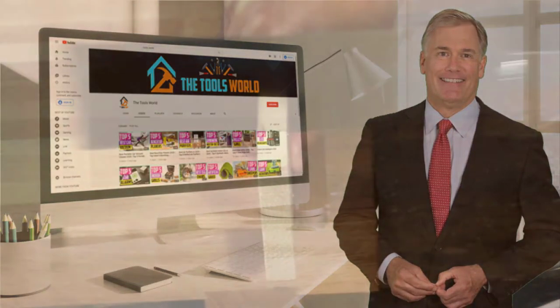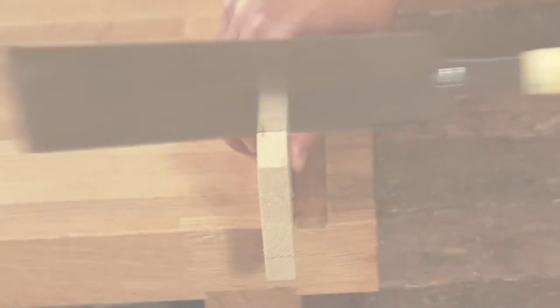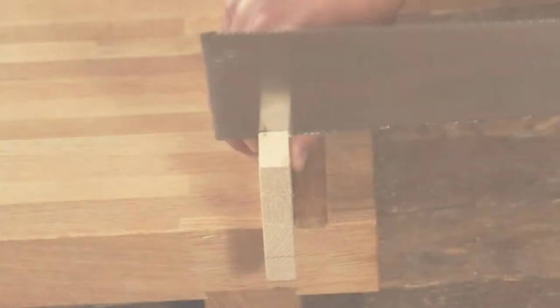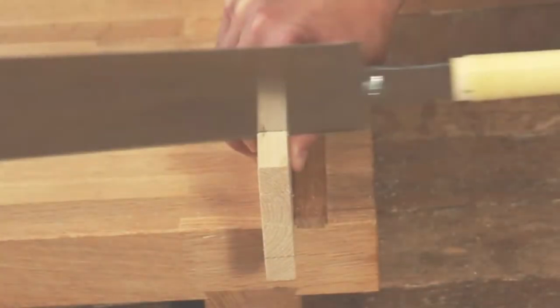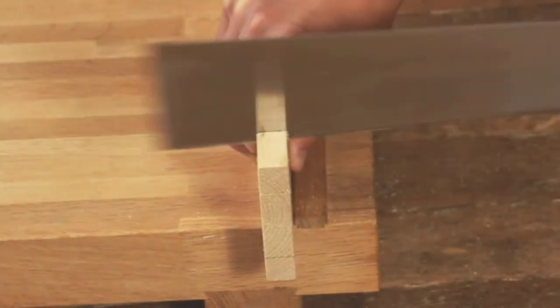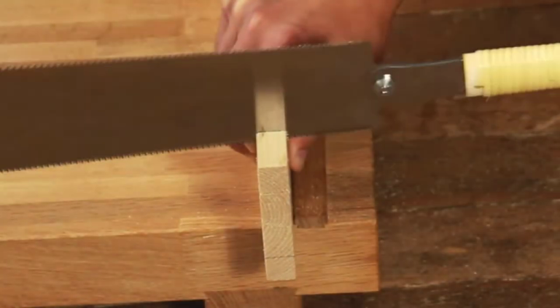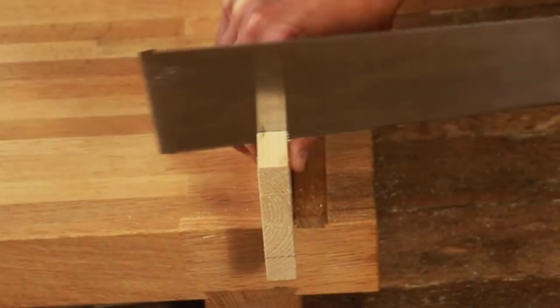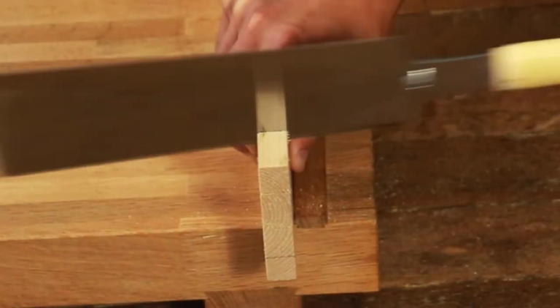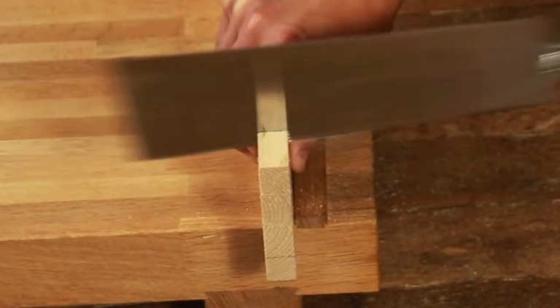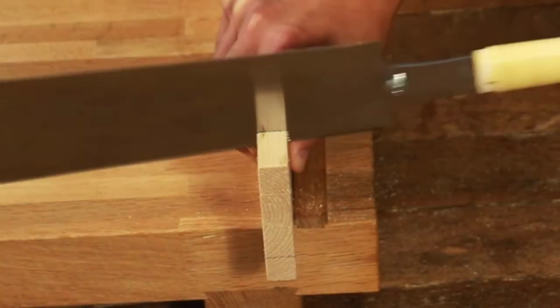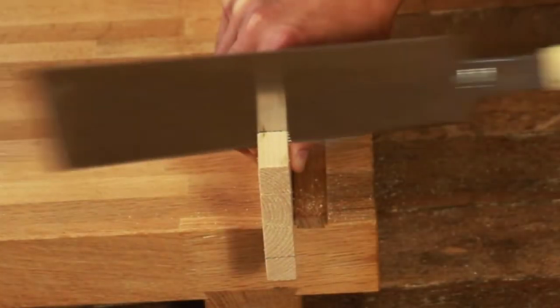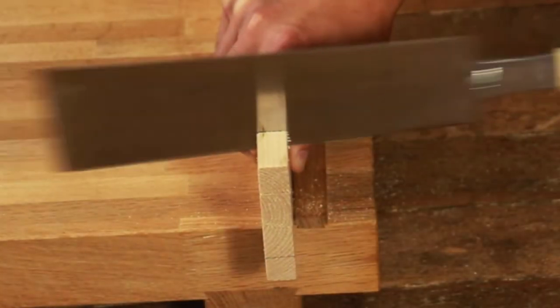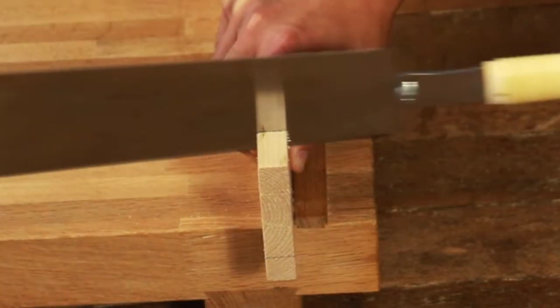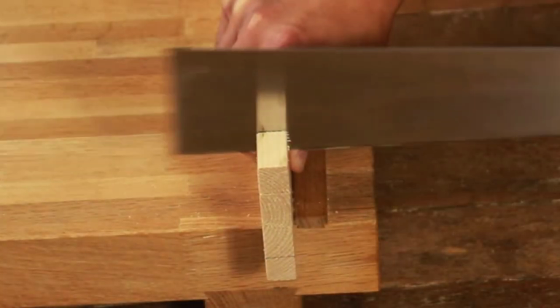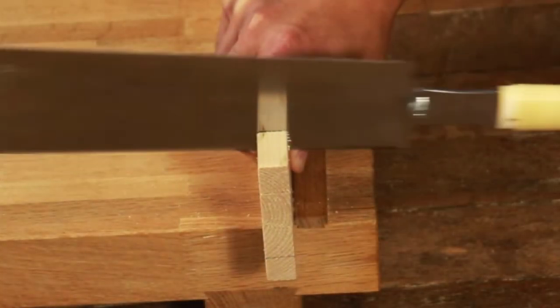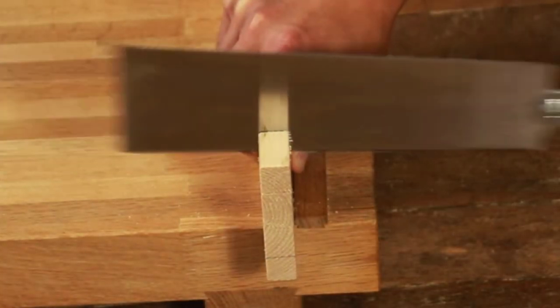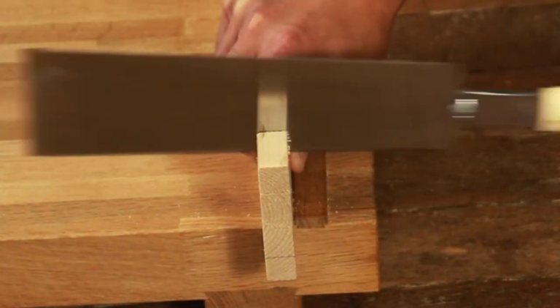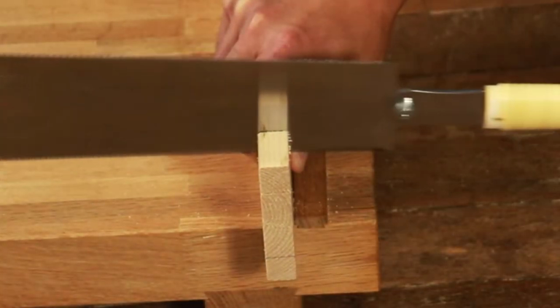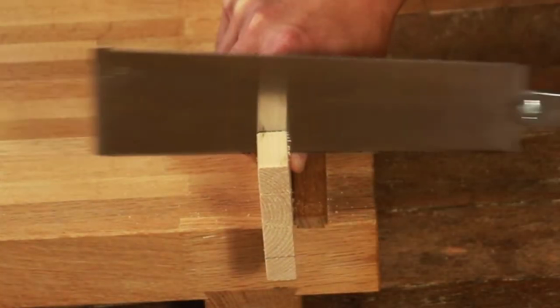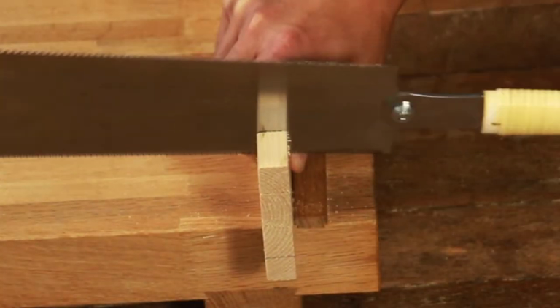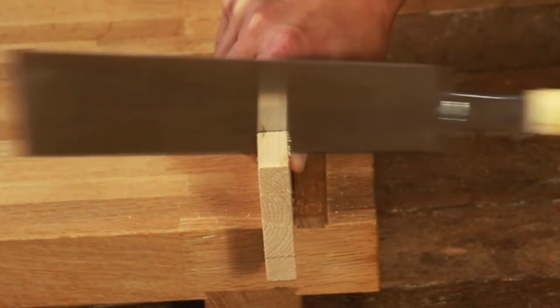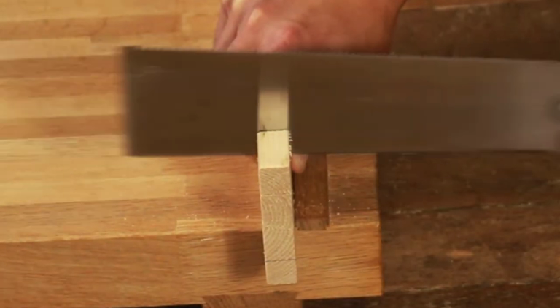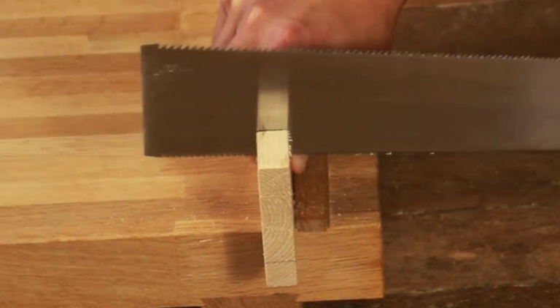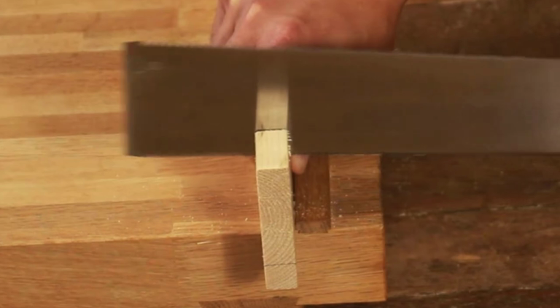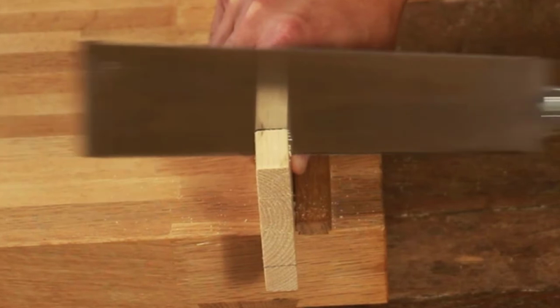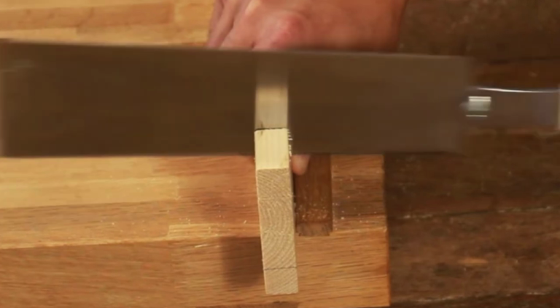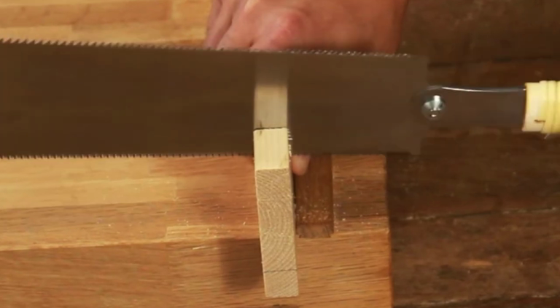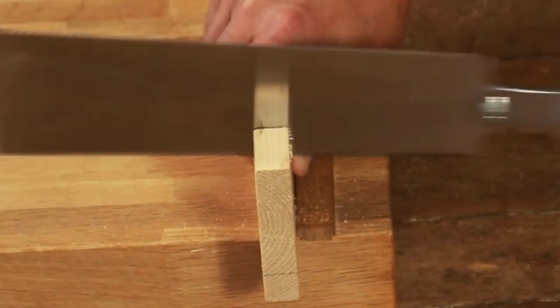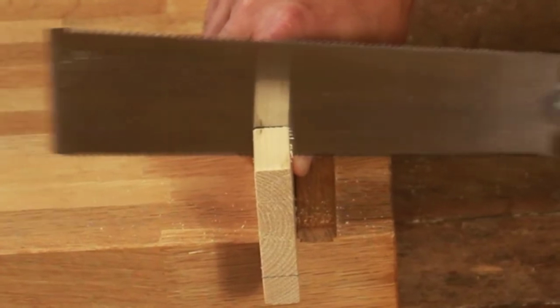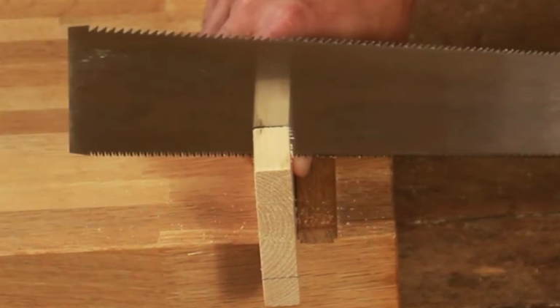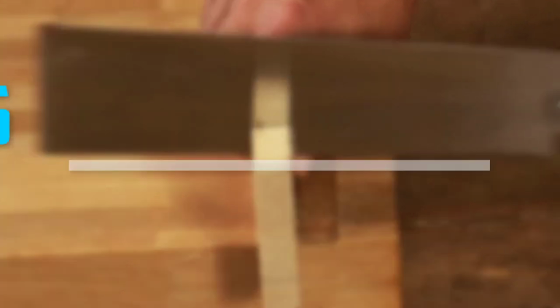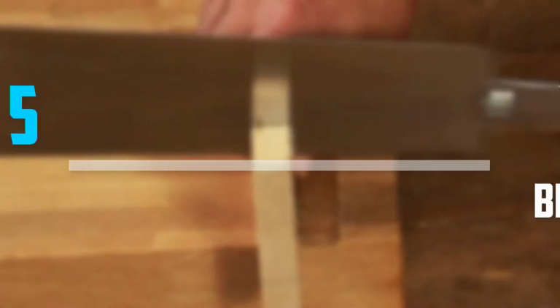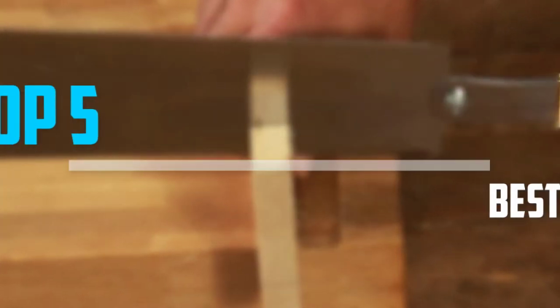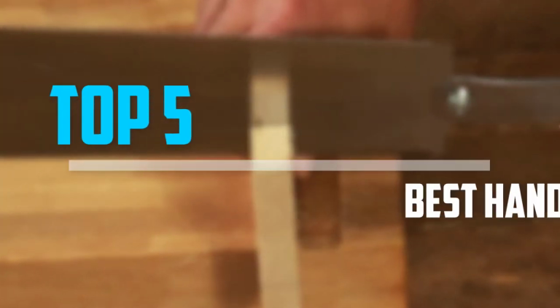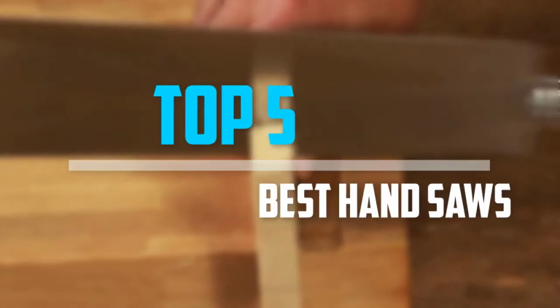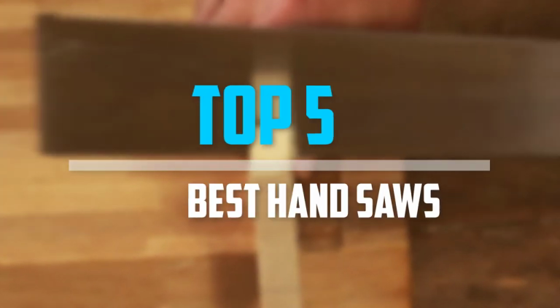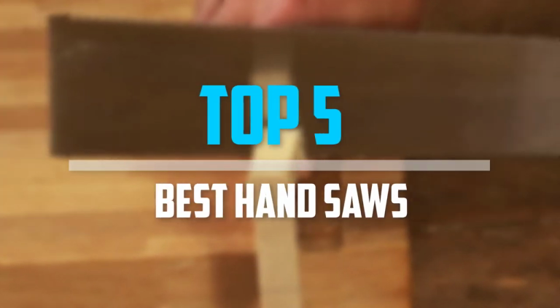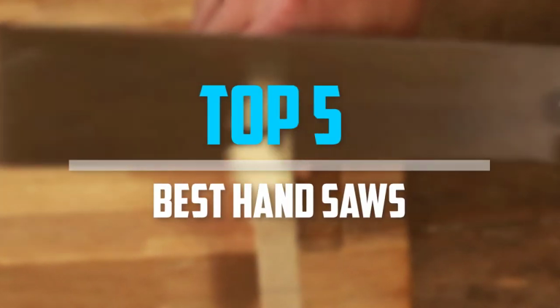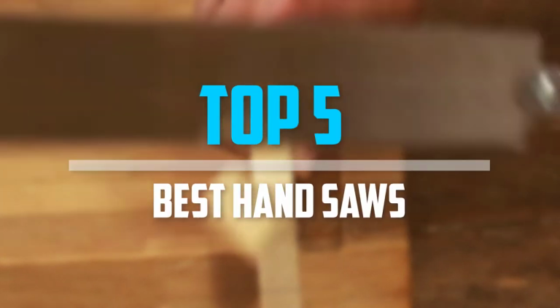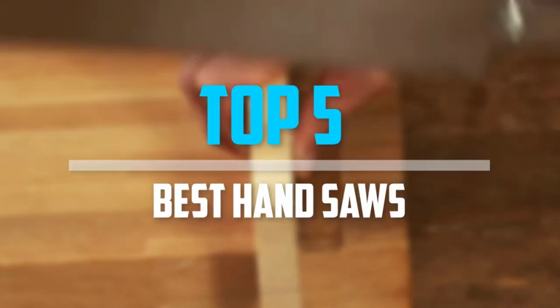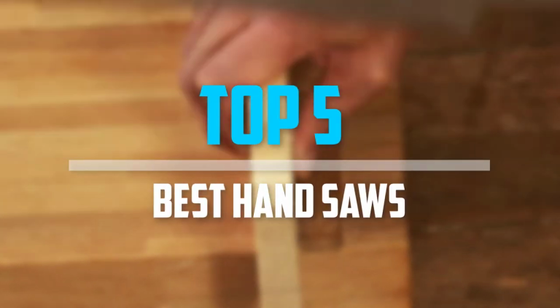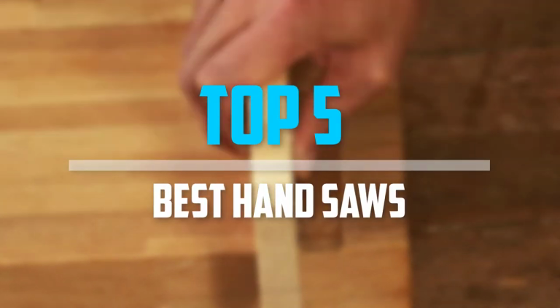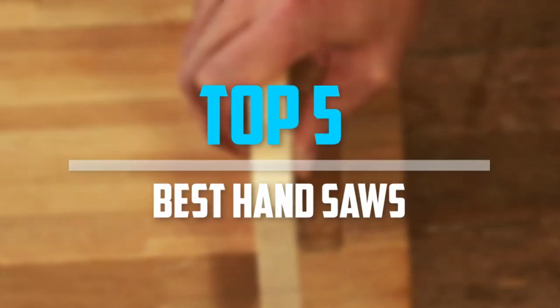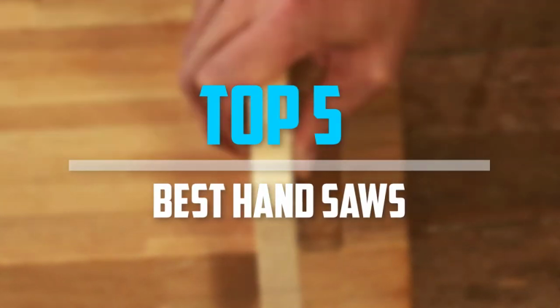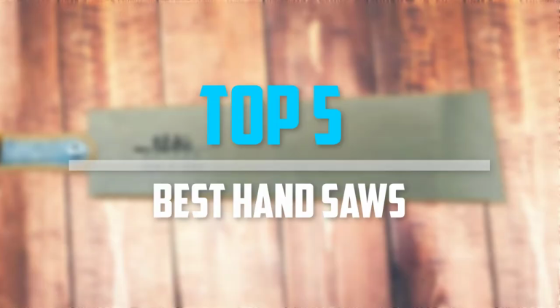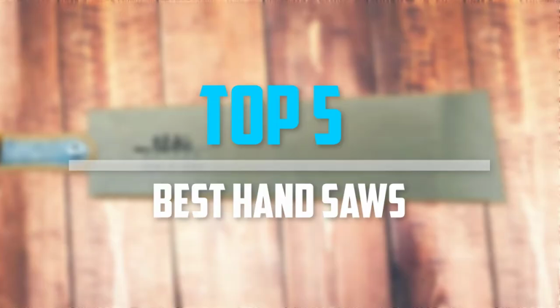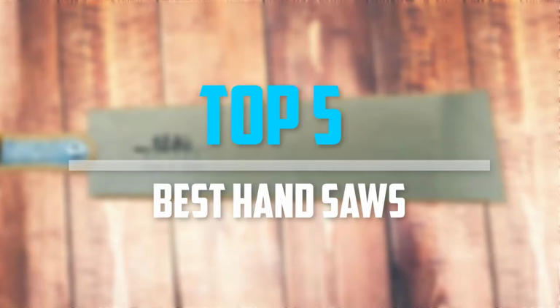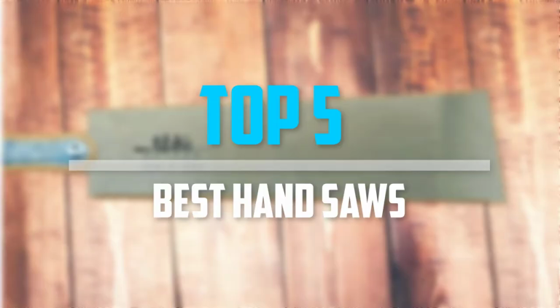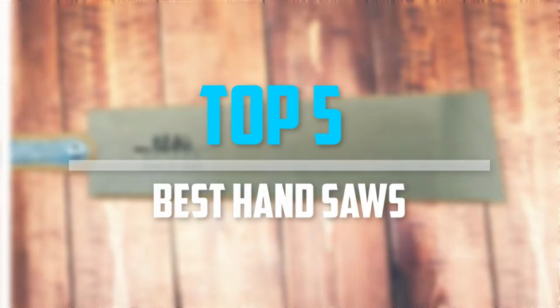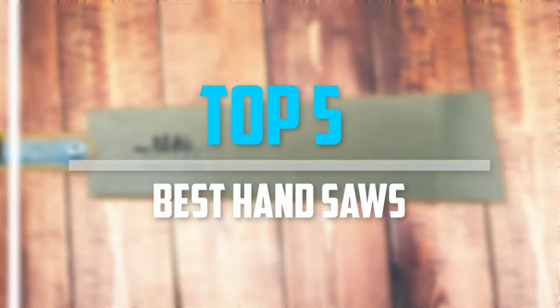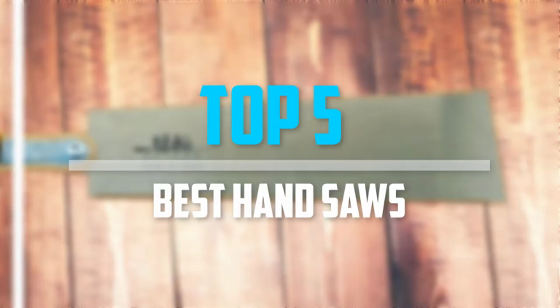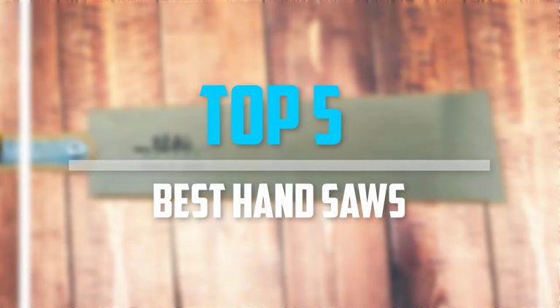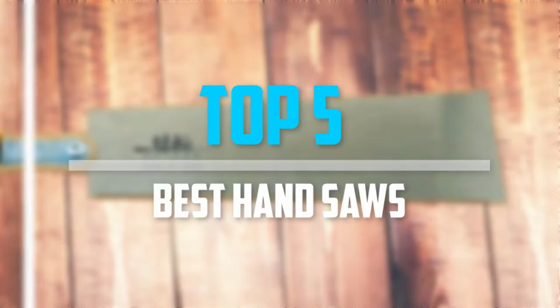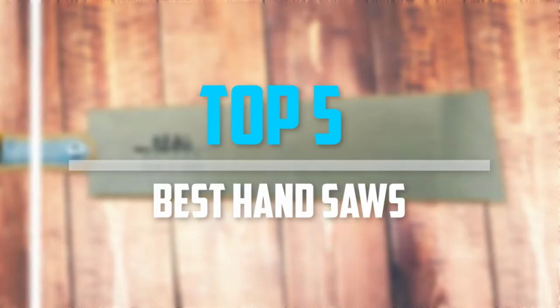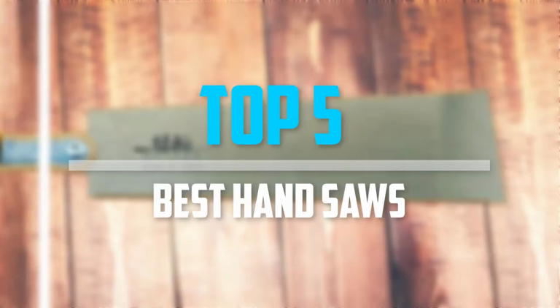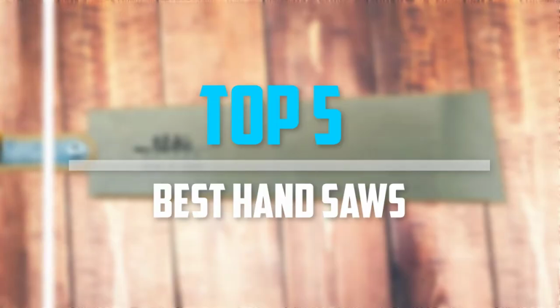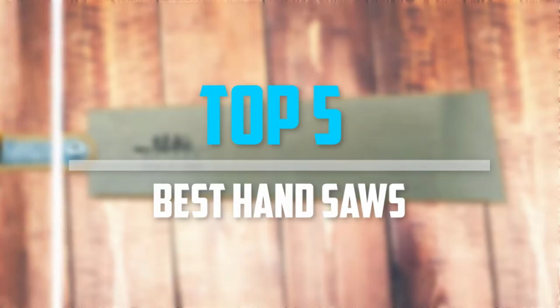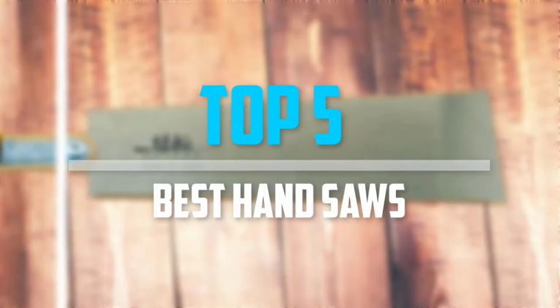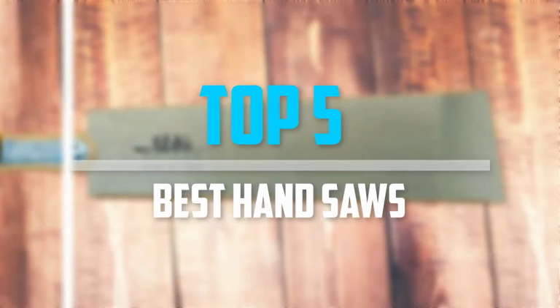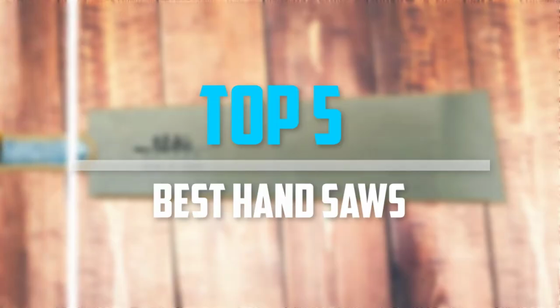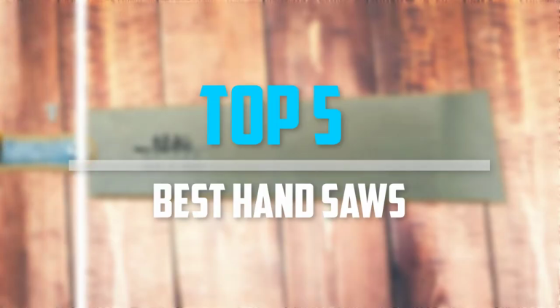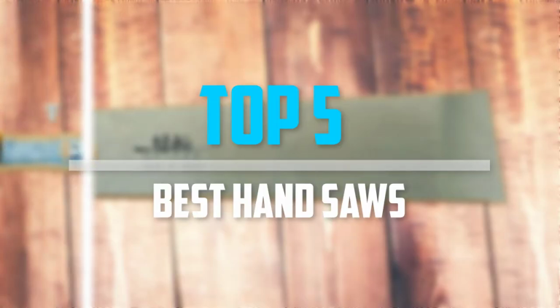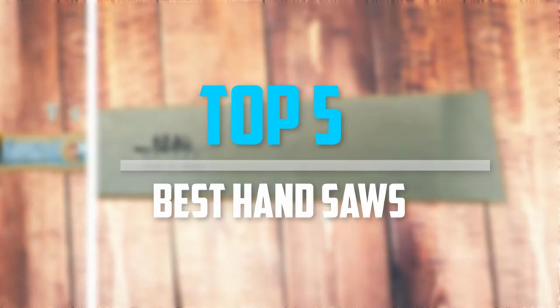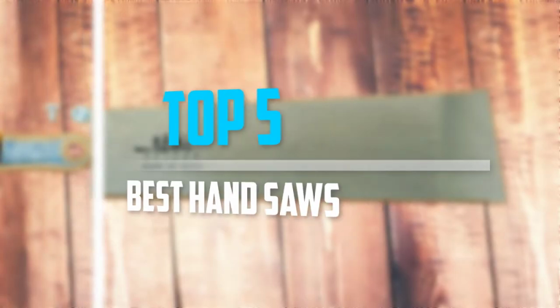Are you looking for the best hand saws in your budget? In today's video we break down the top 5 best hand saws.